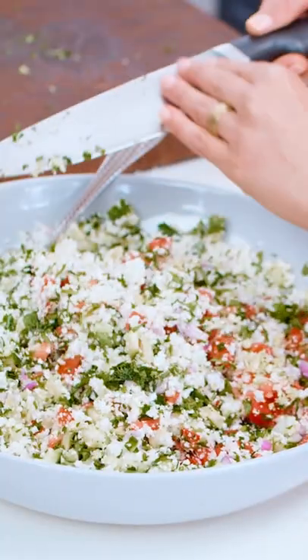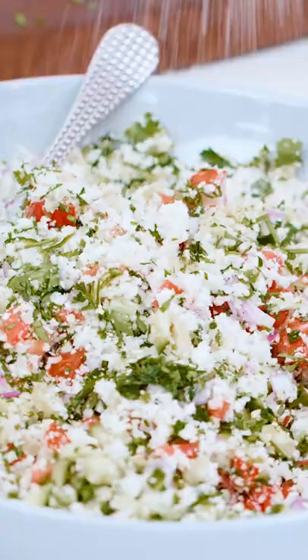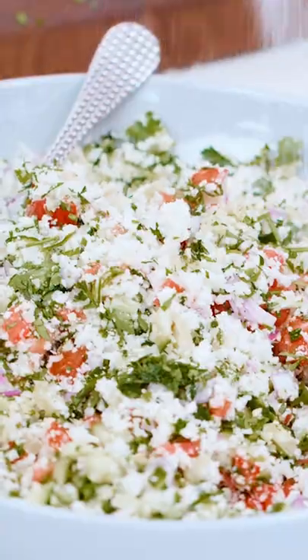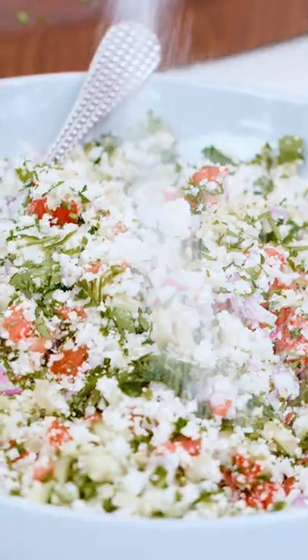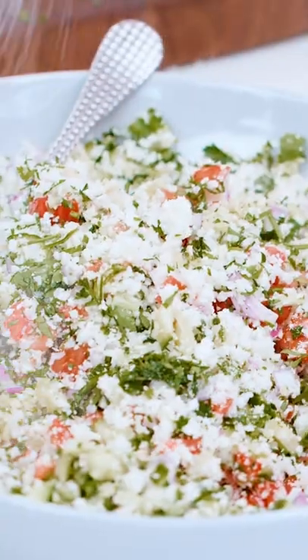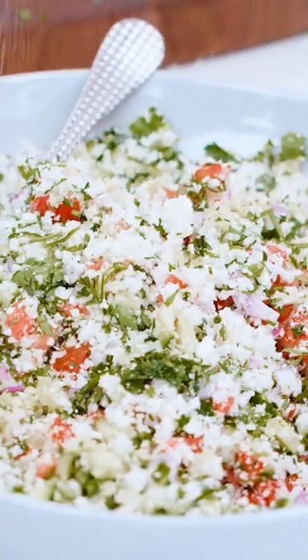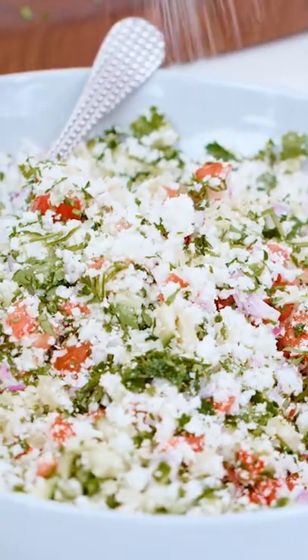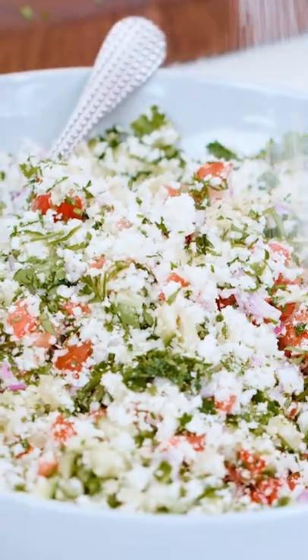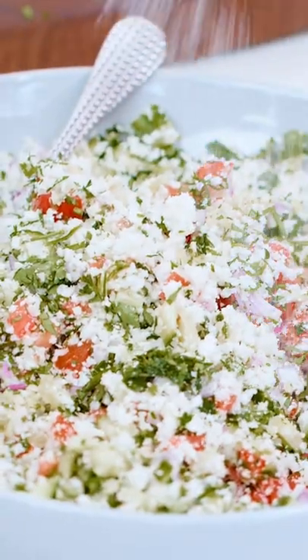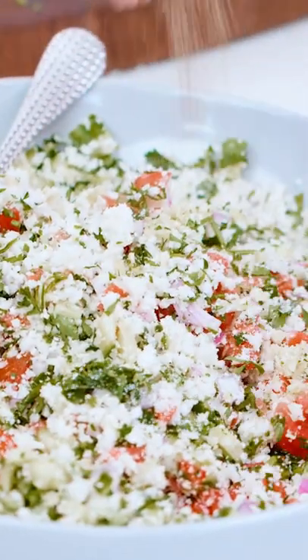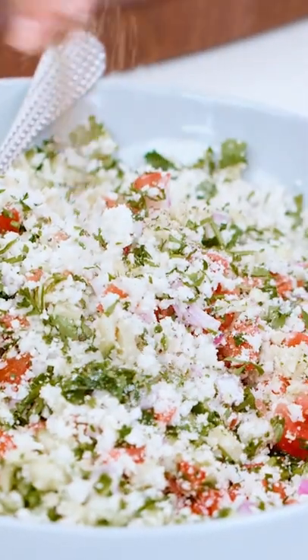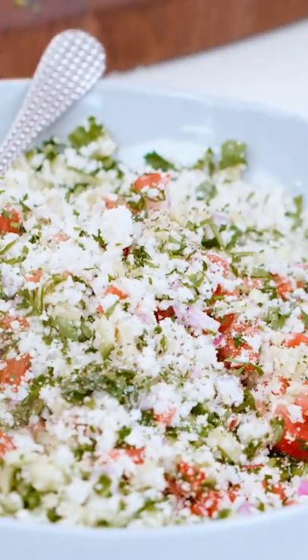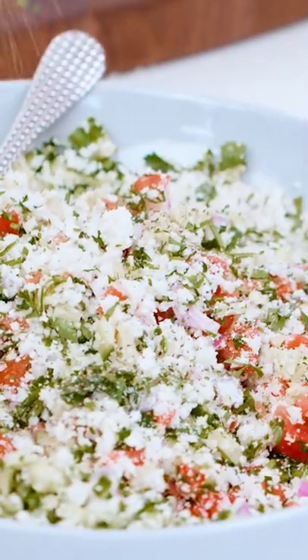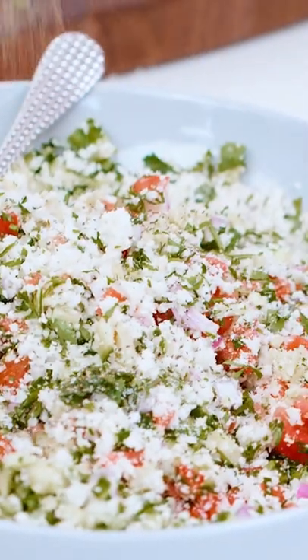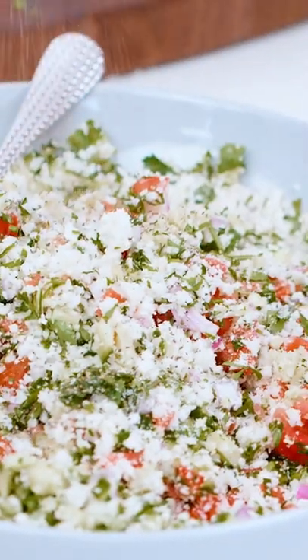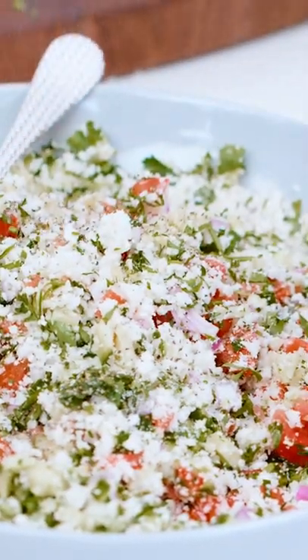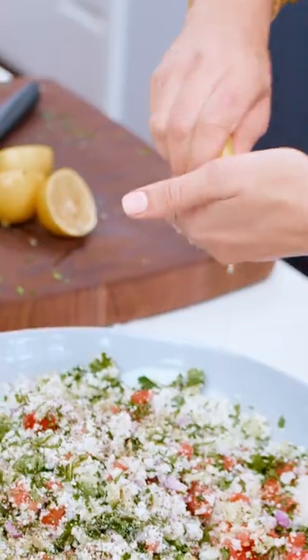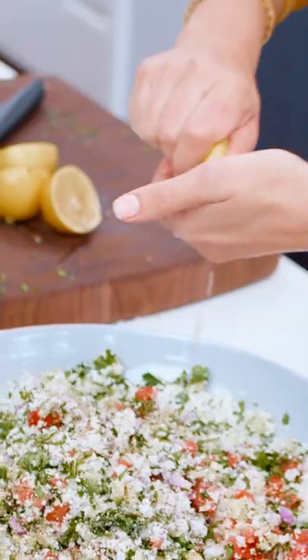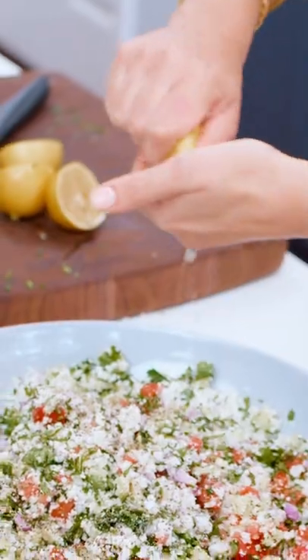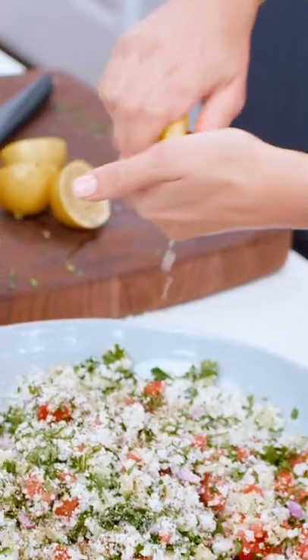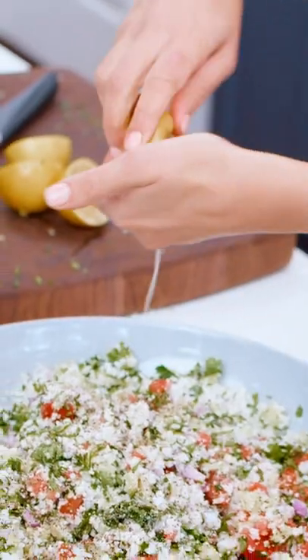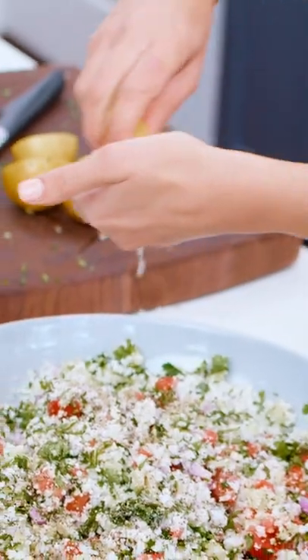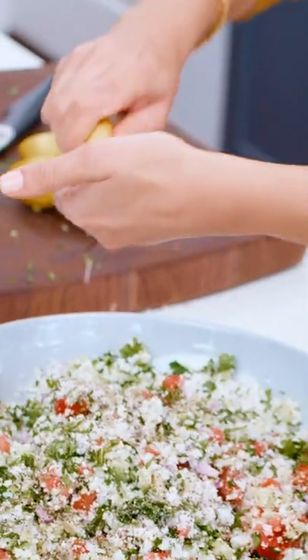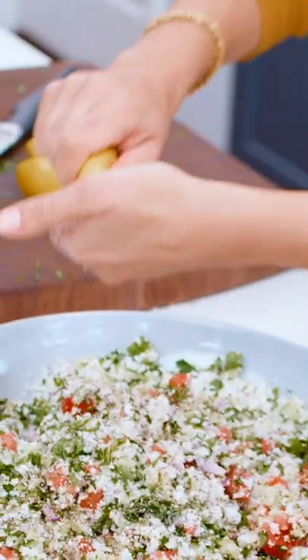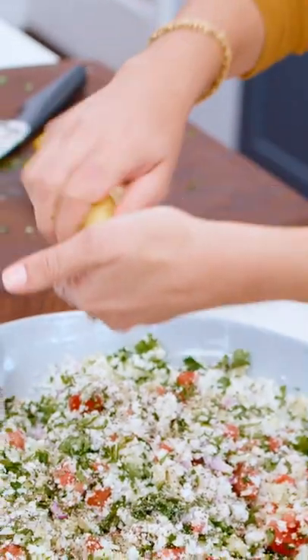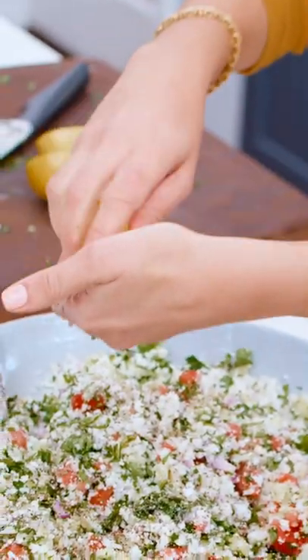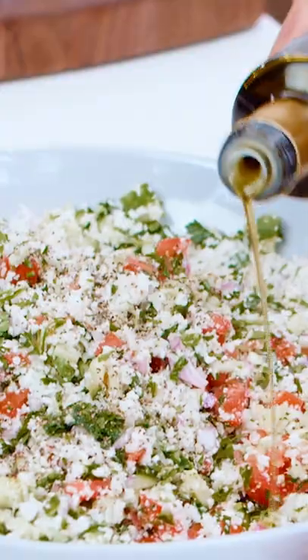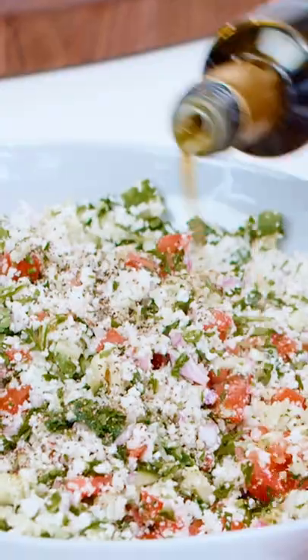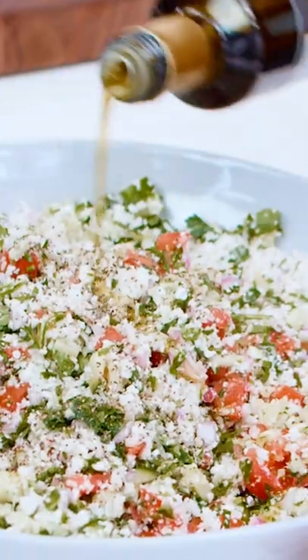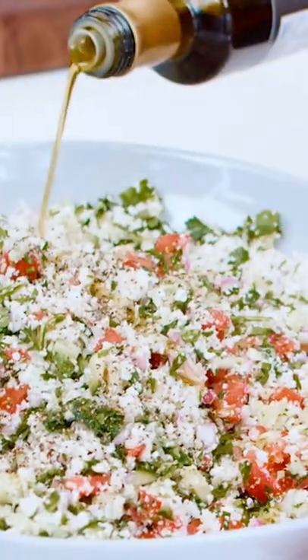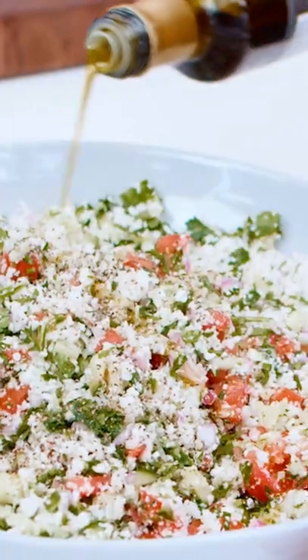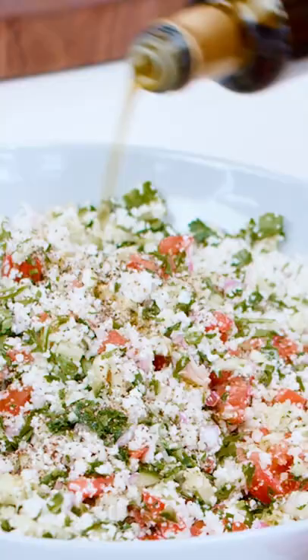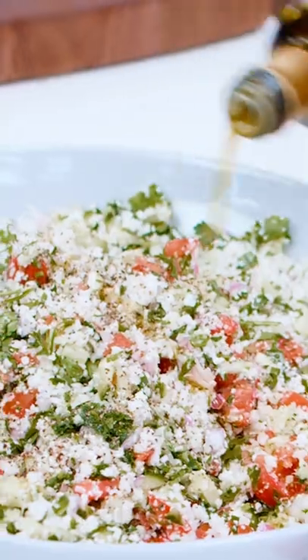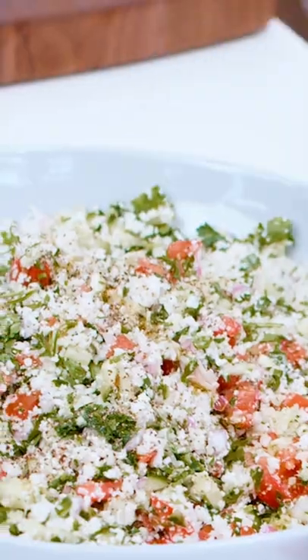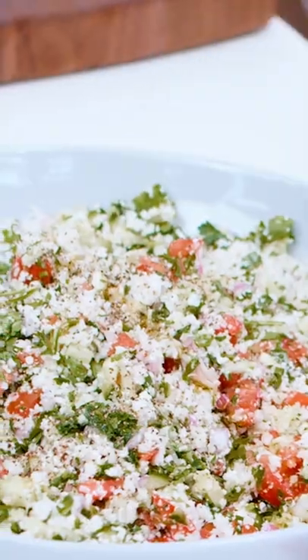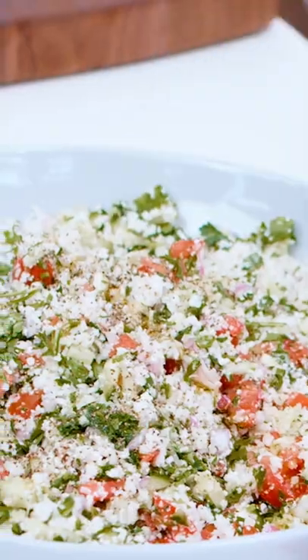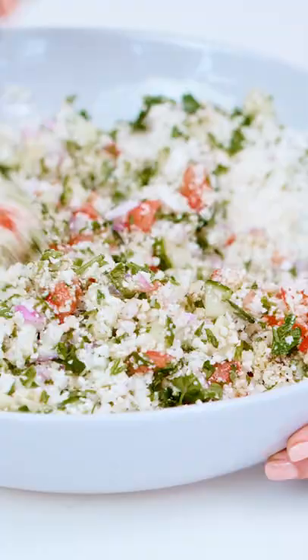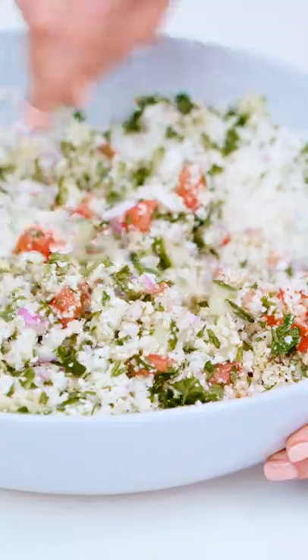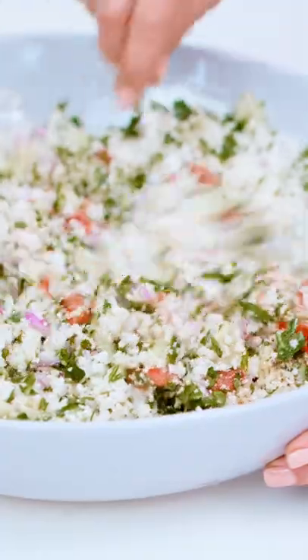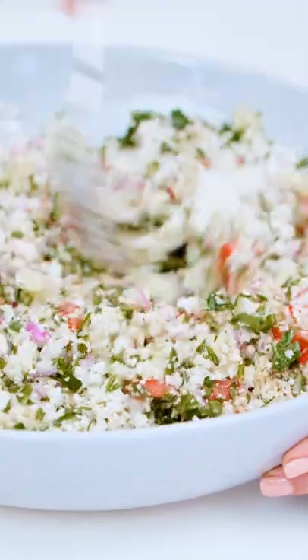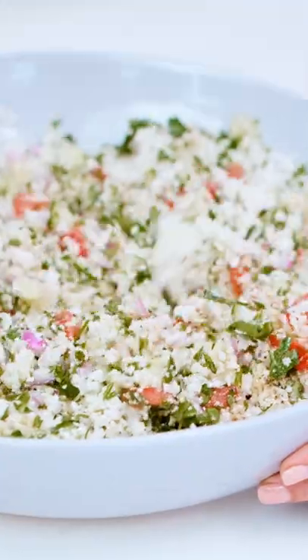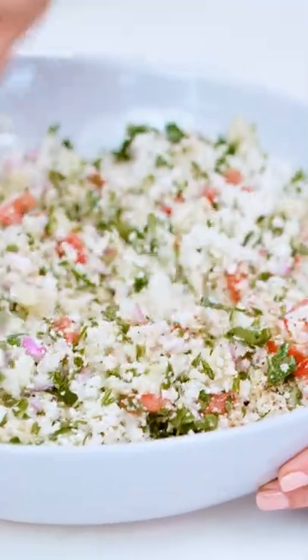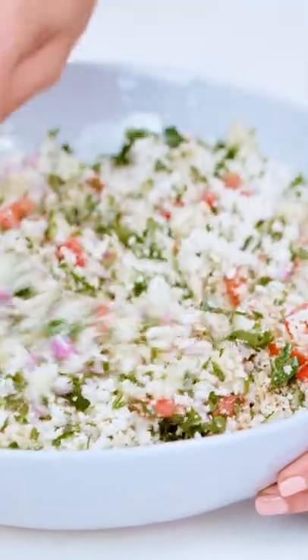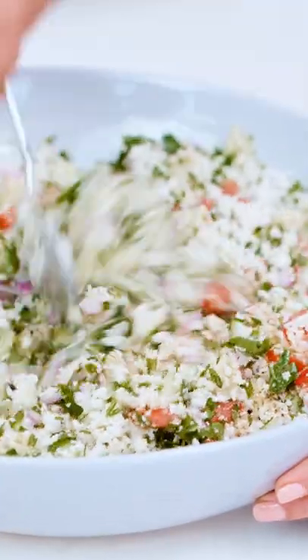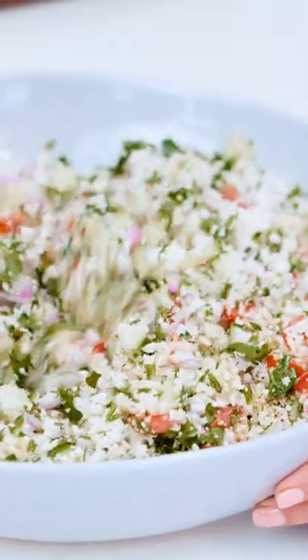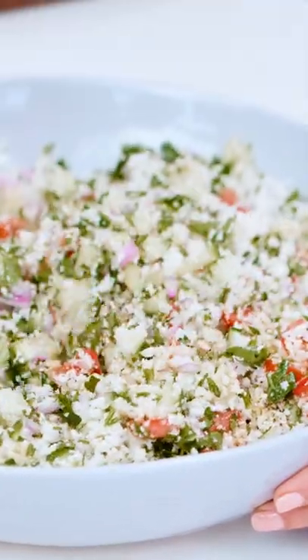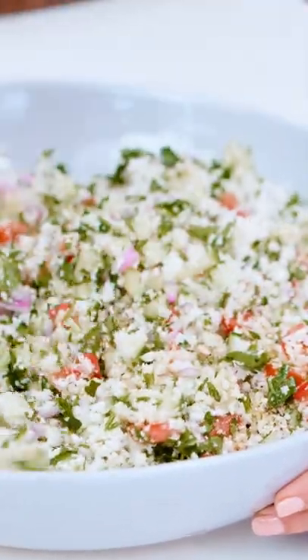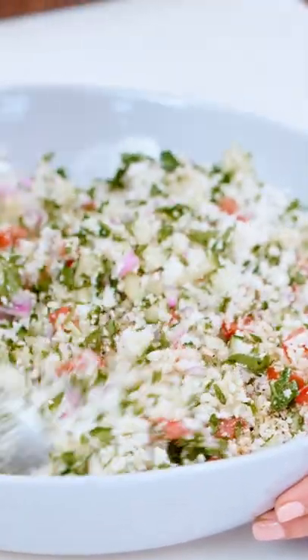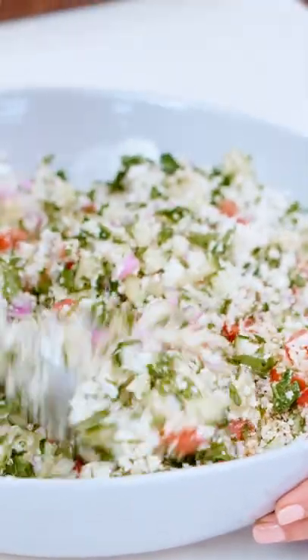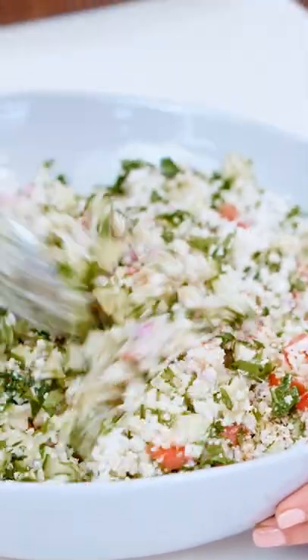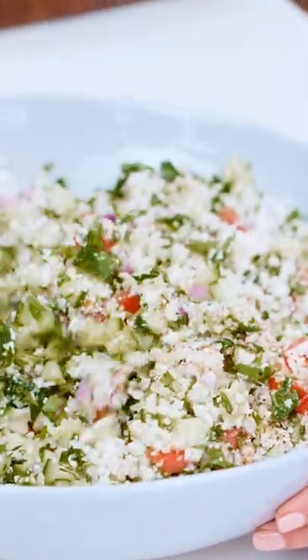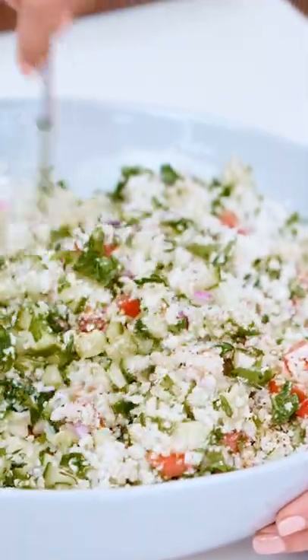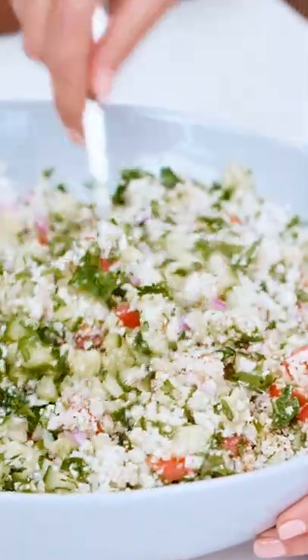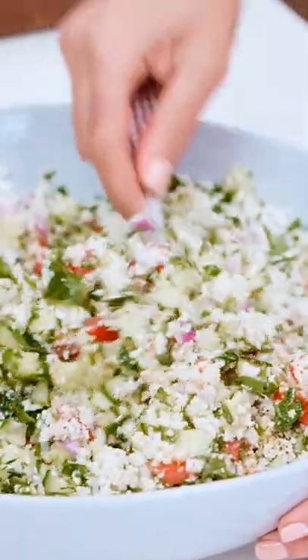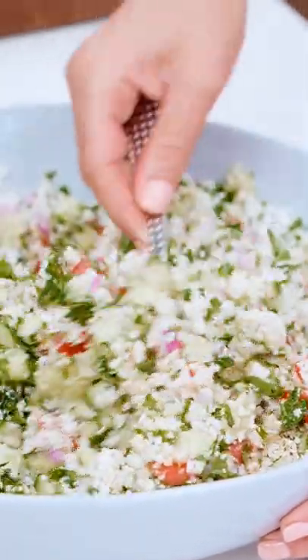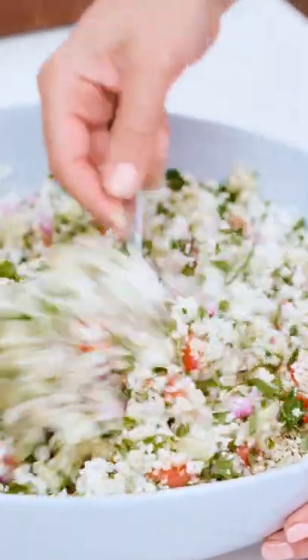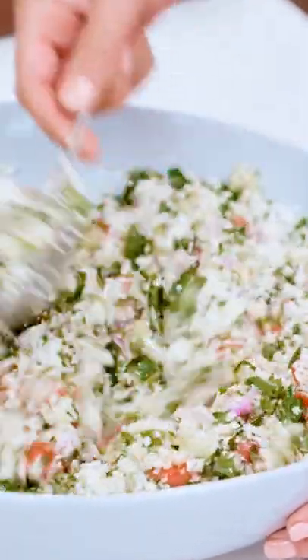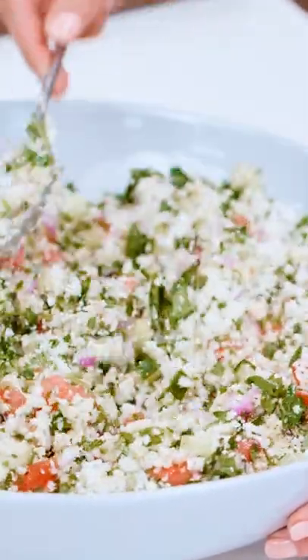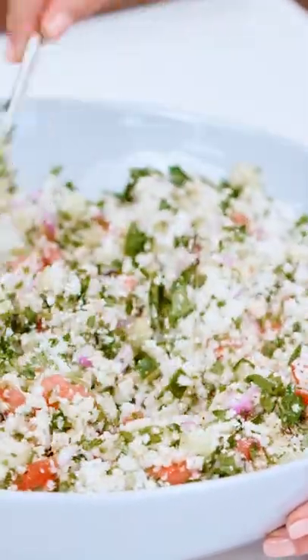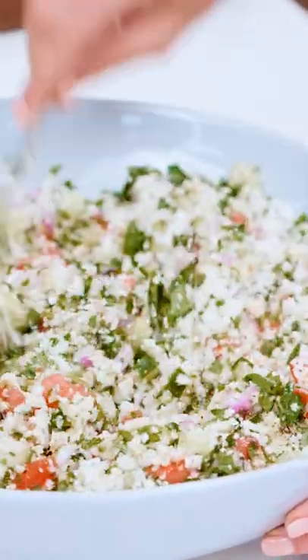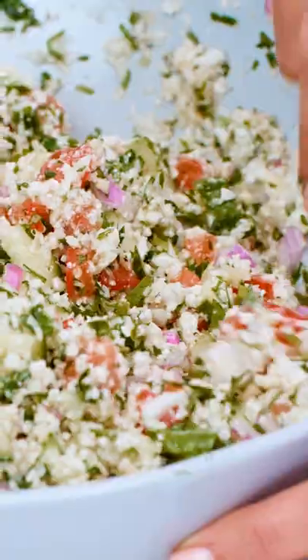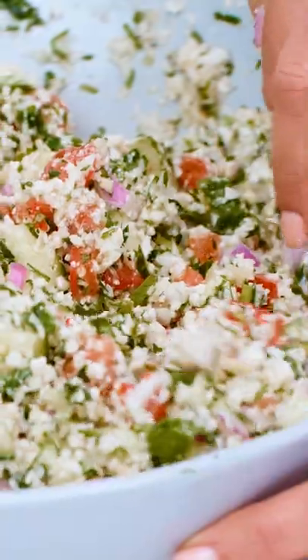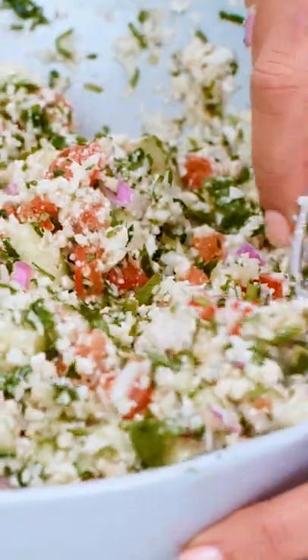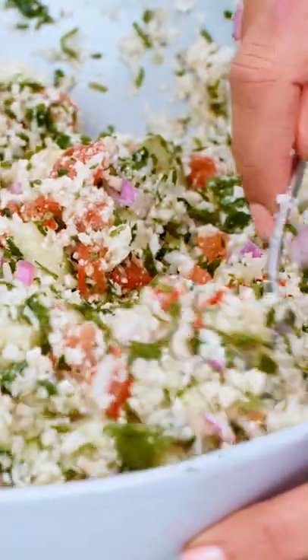Let's add our liquids. Two lemons, extra virgin olive oil. Give this baby a toss. Make sure everything is well combined.